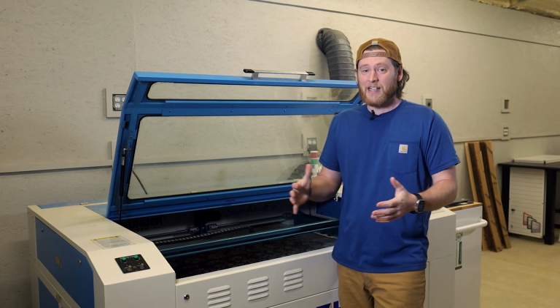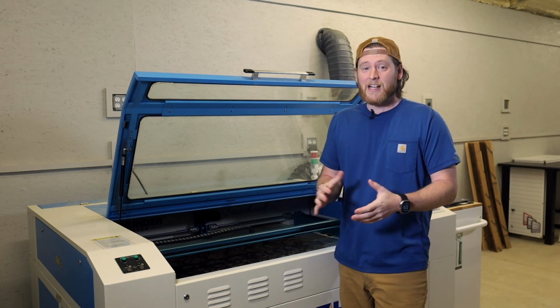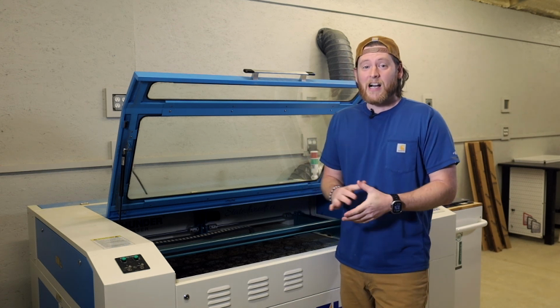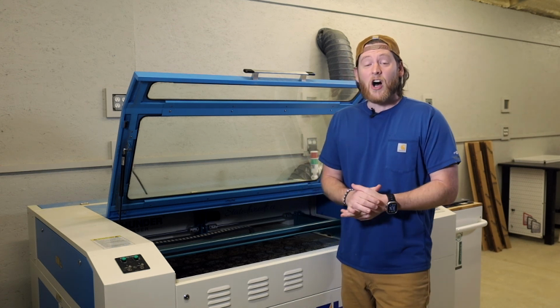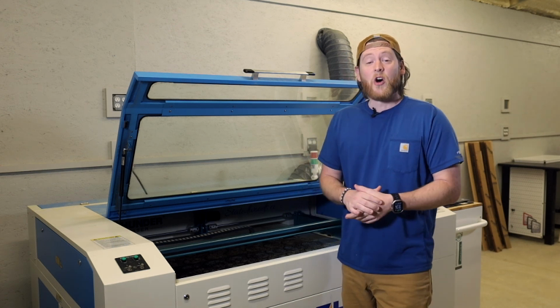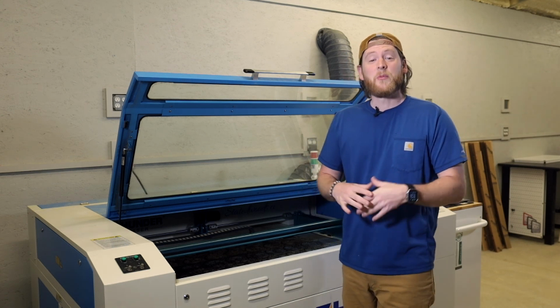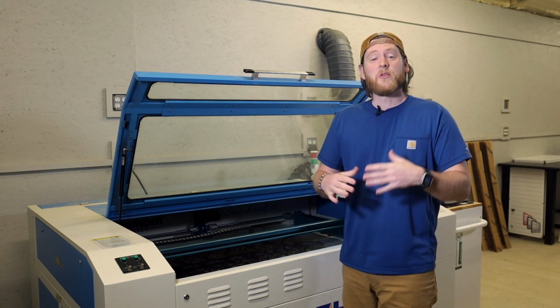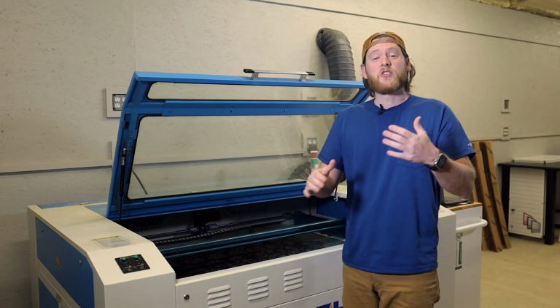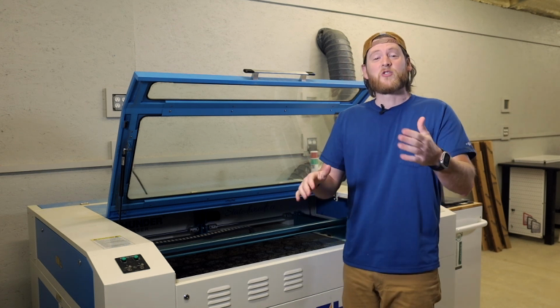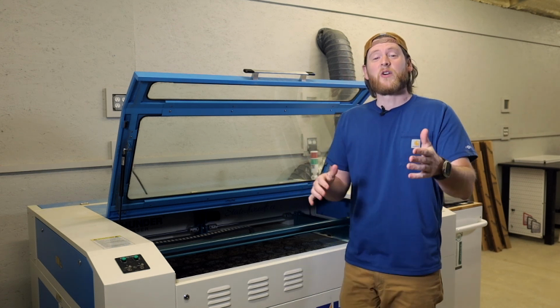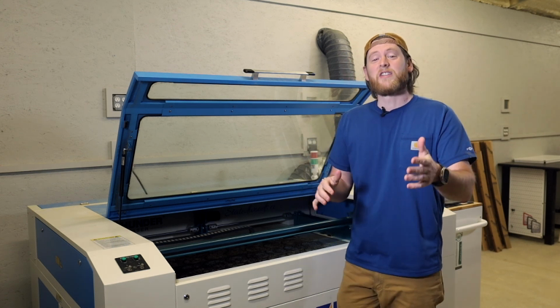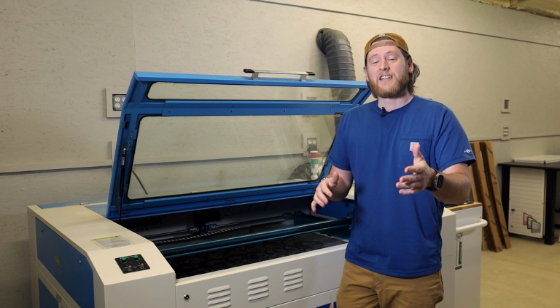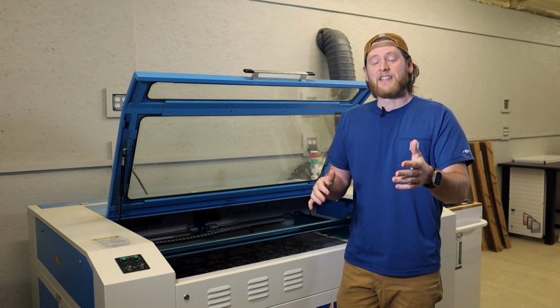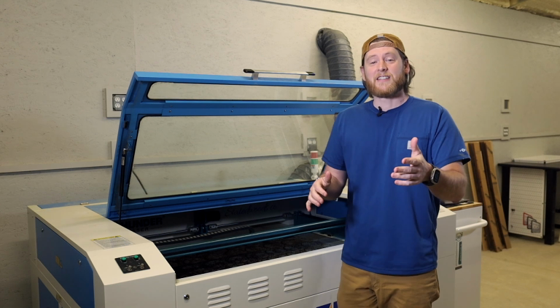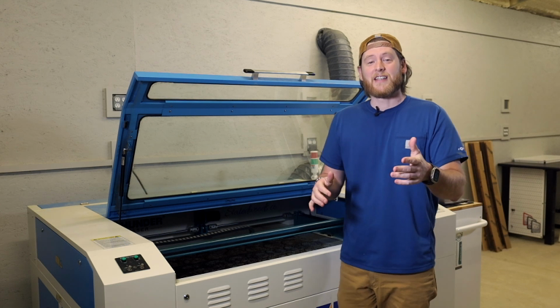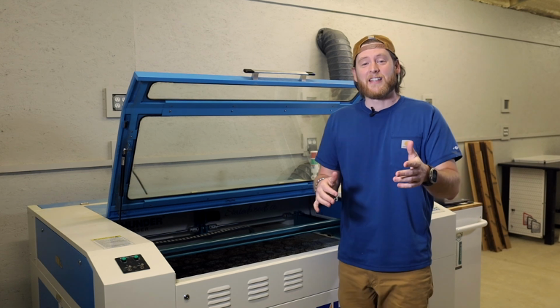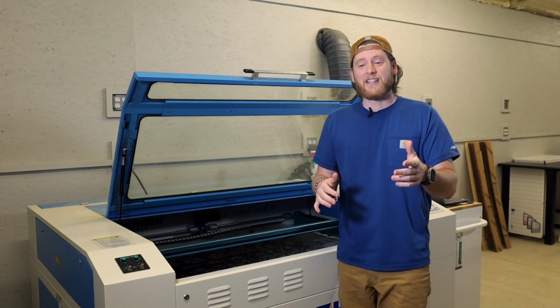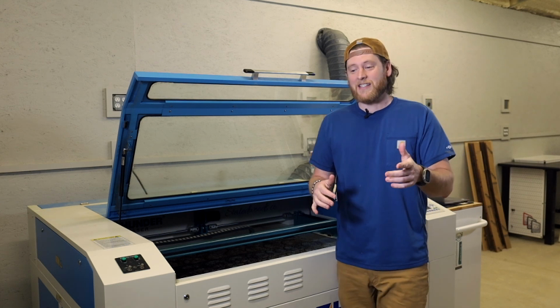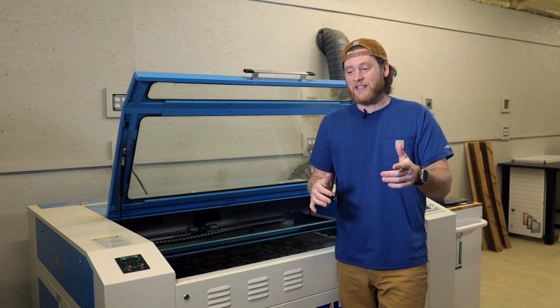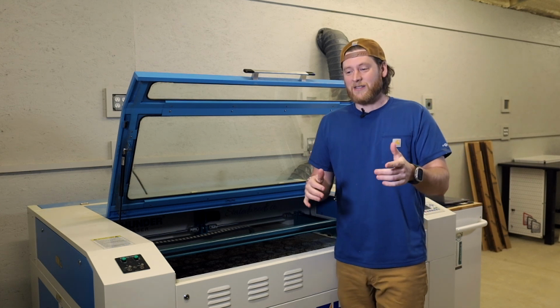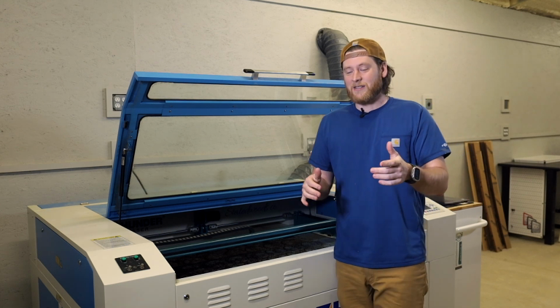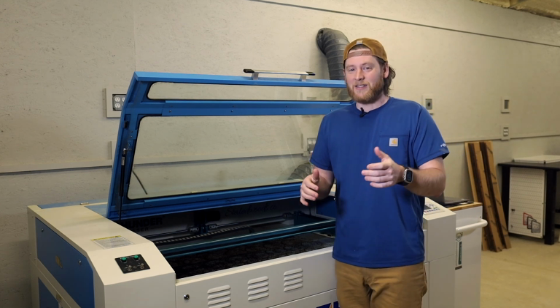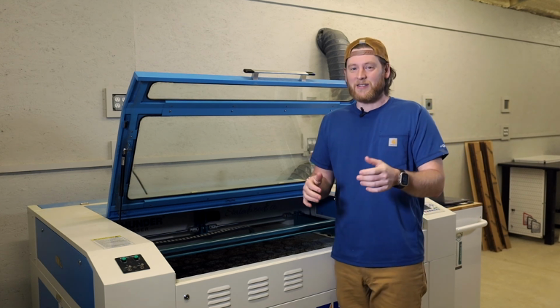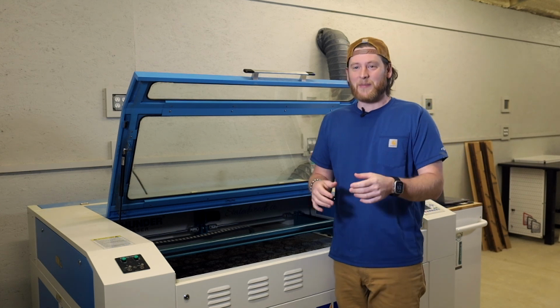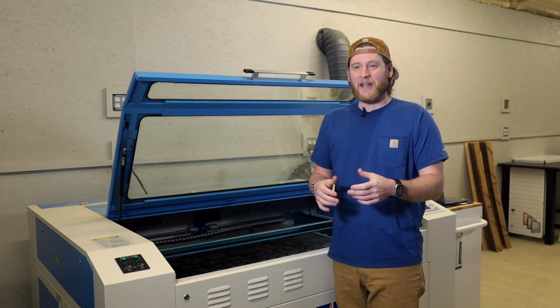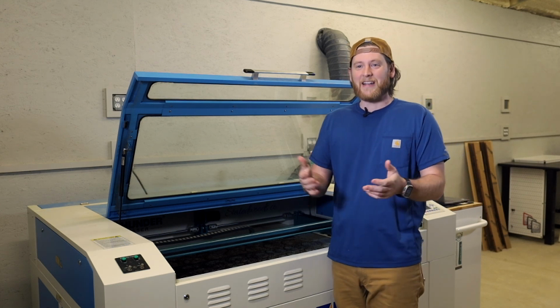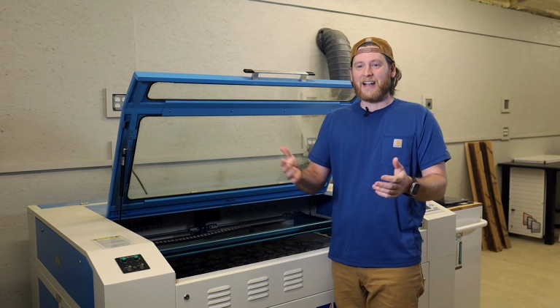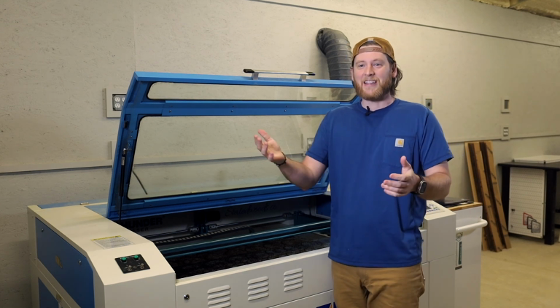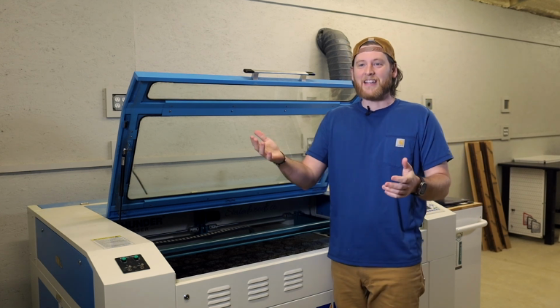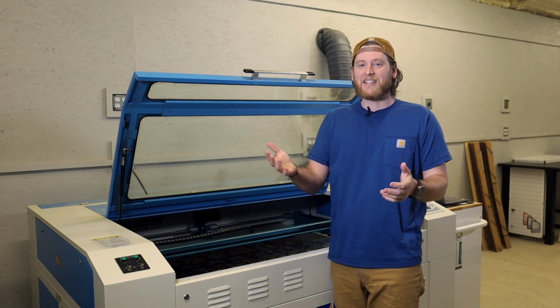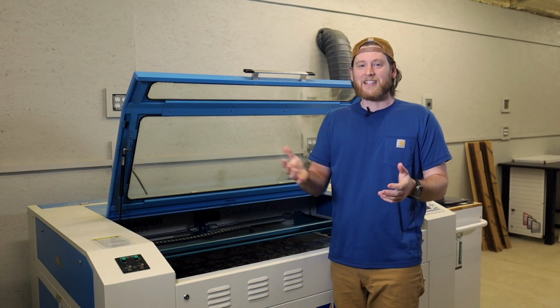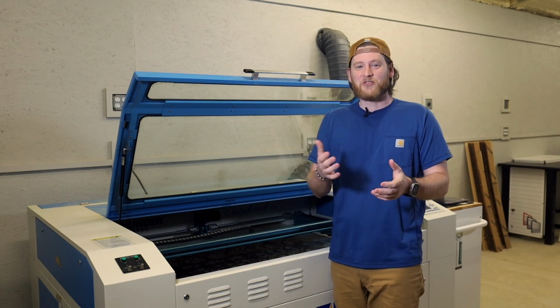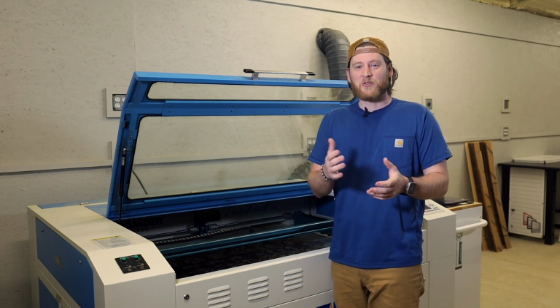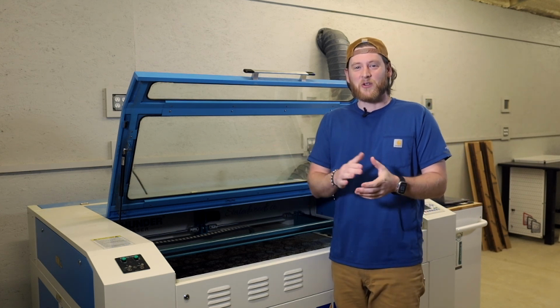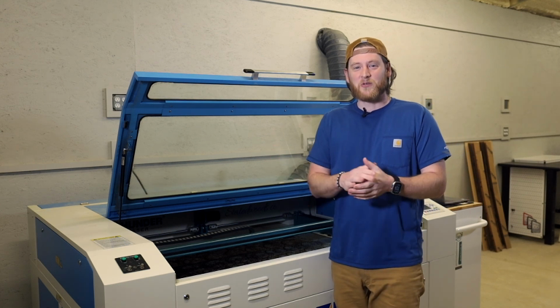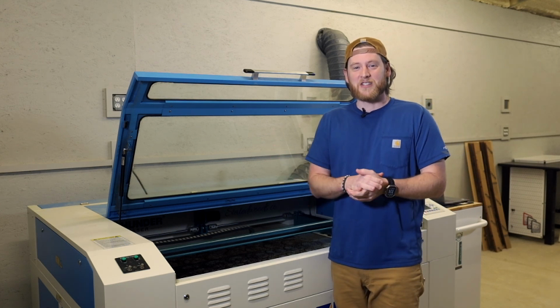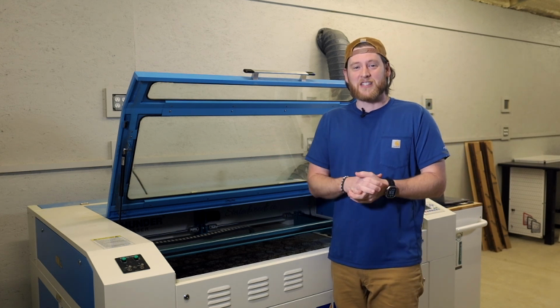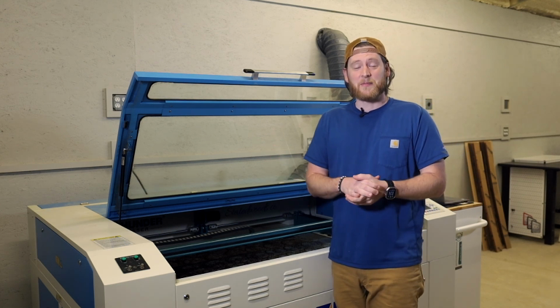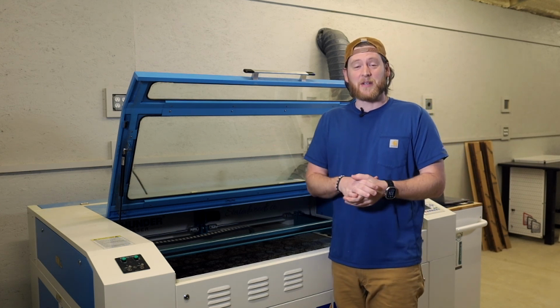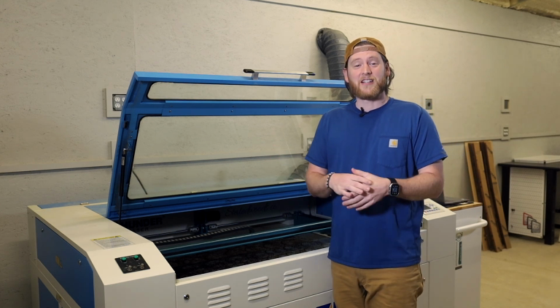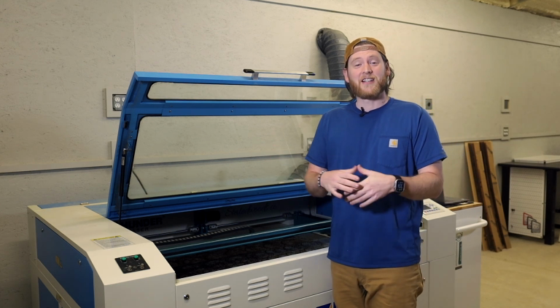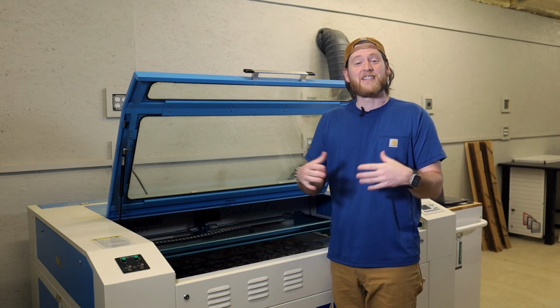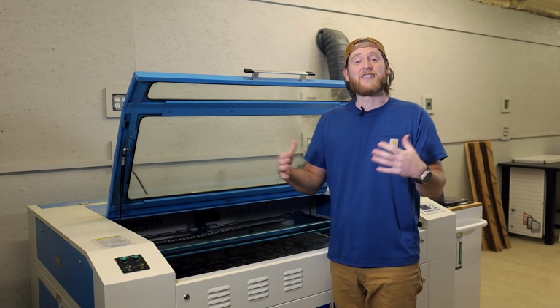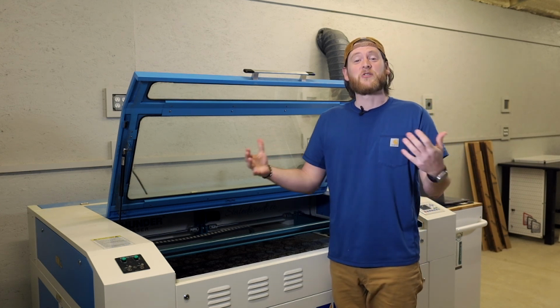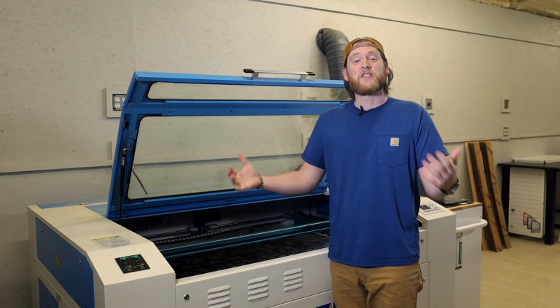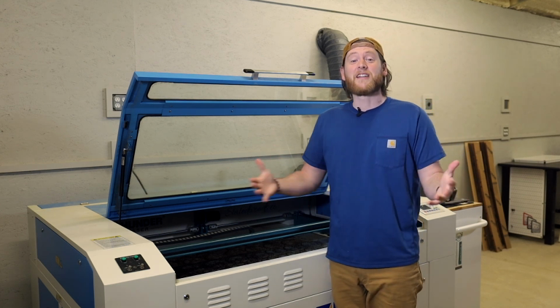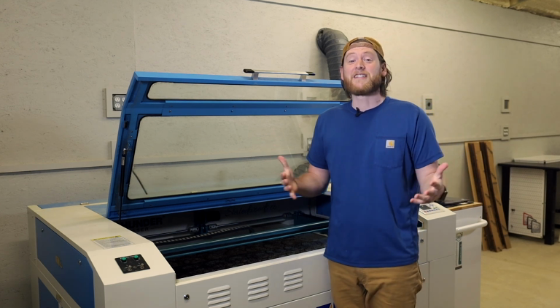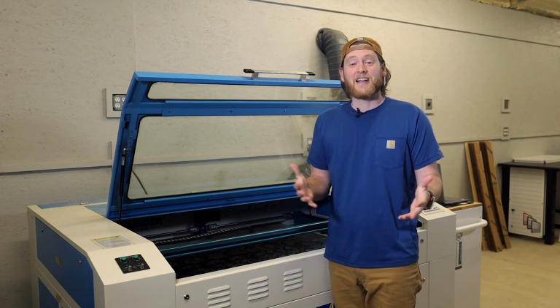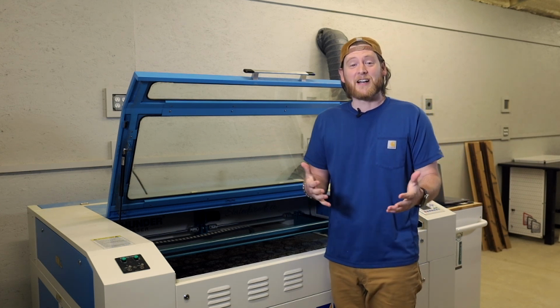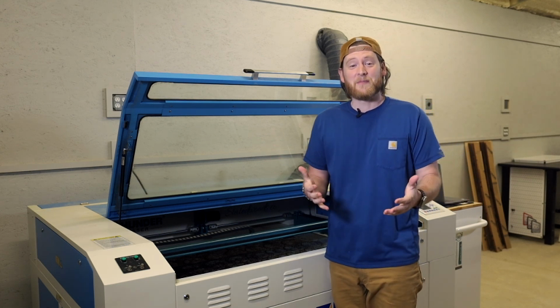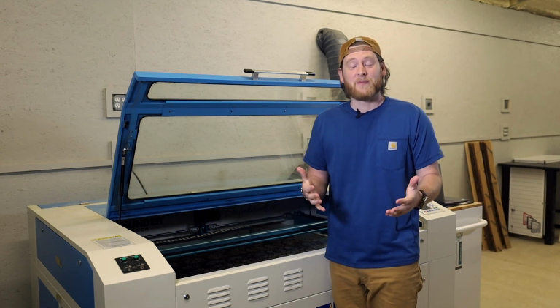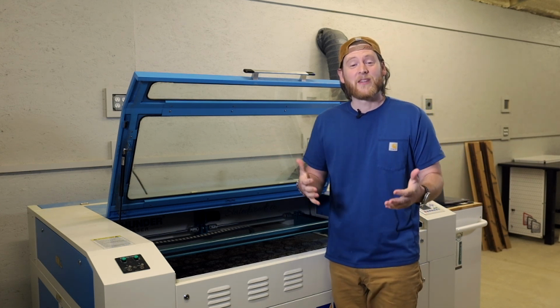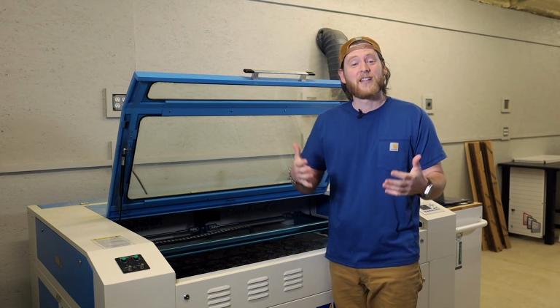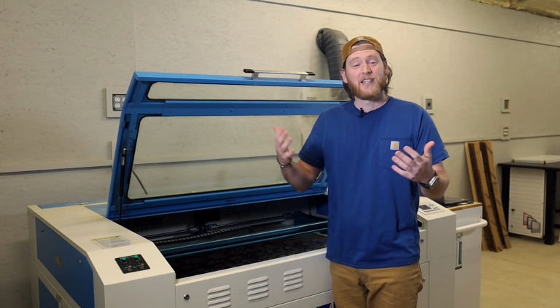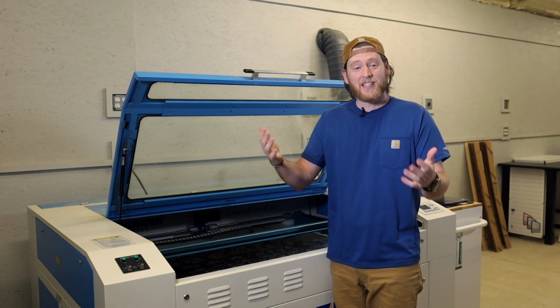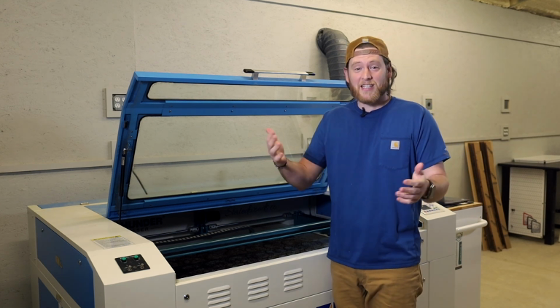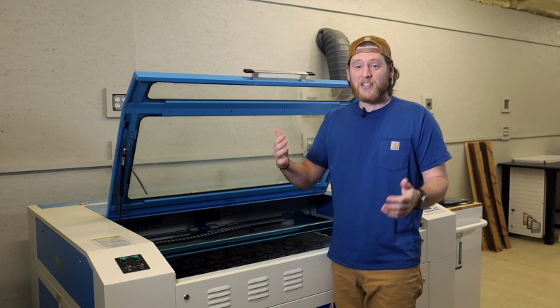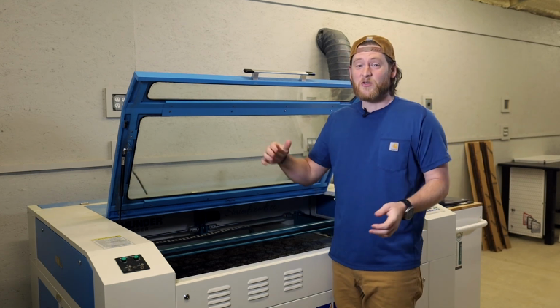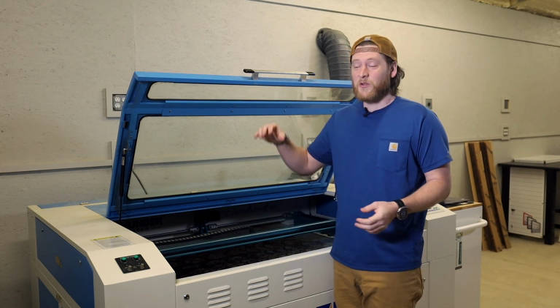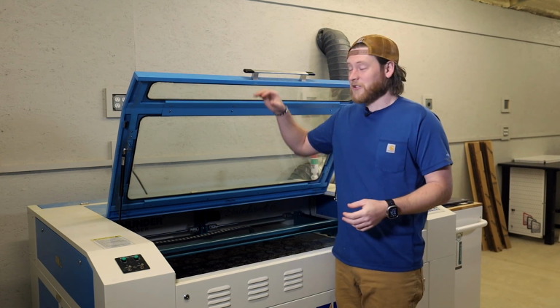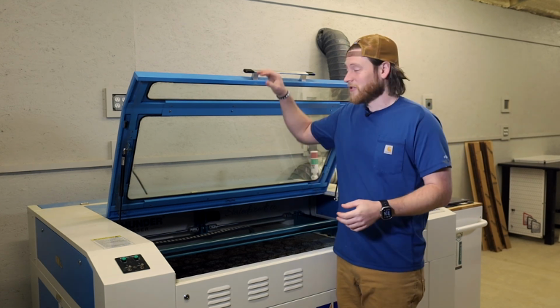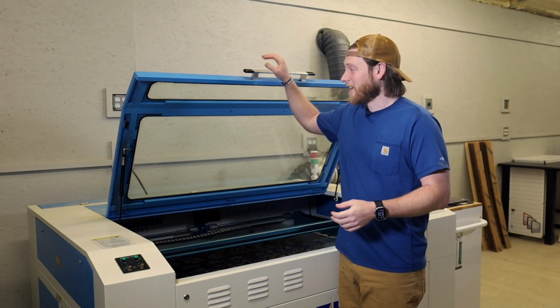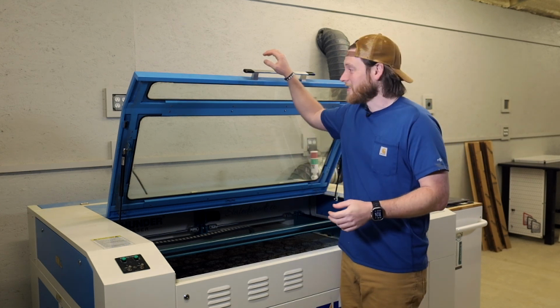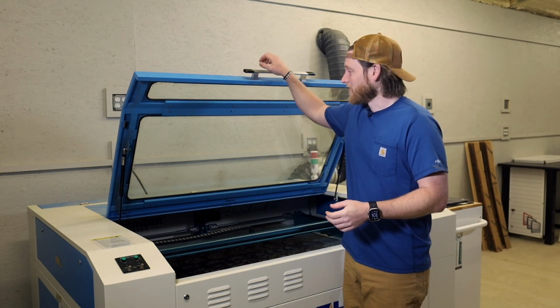I hope you enjoyed this — and man, I think I need a new closing statement. Until next time, enjoy your laser.